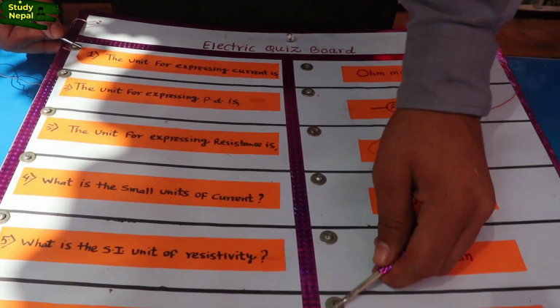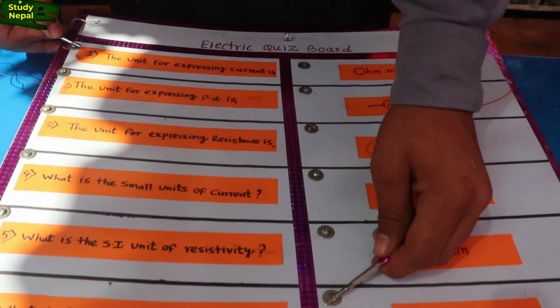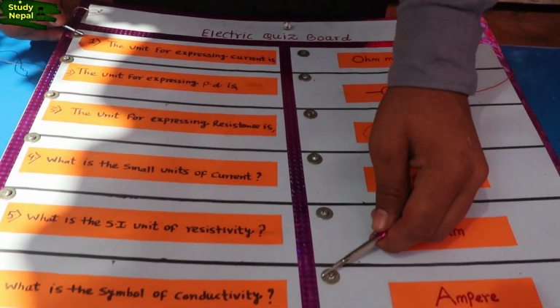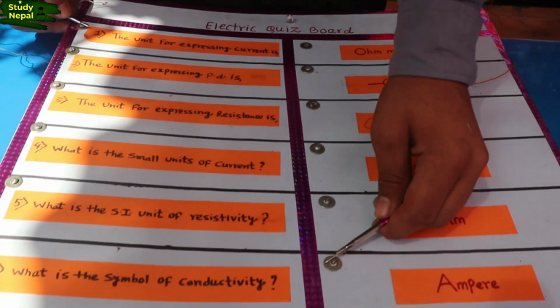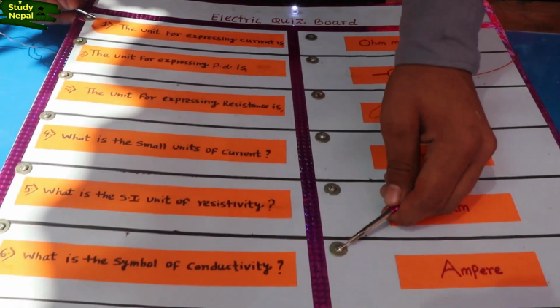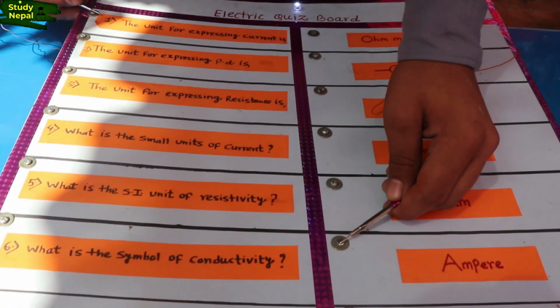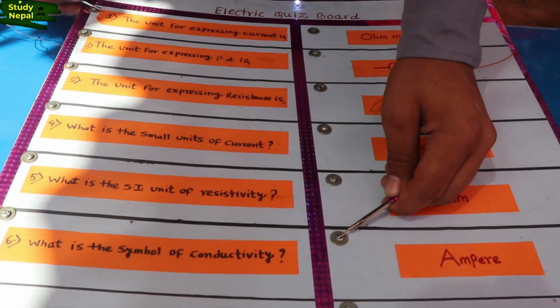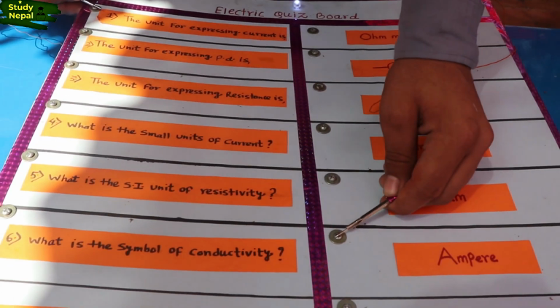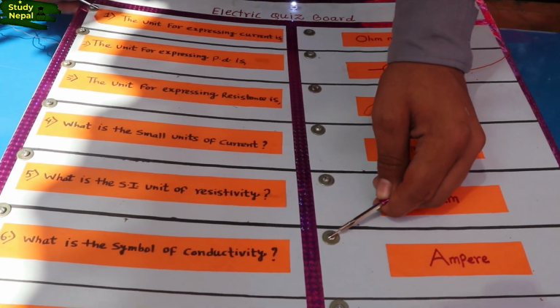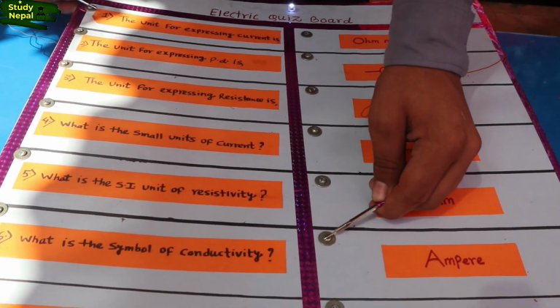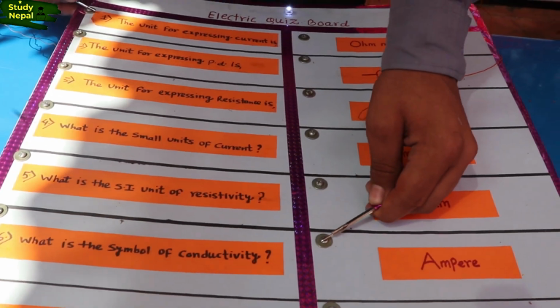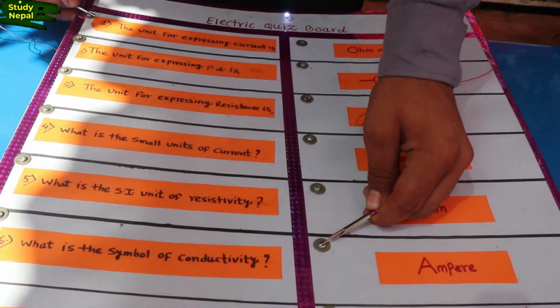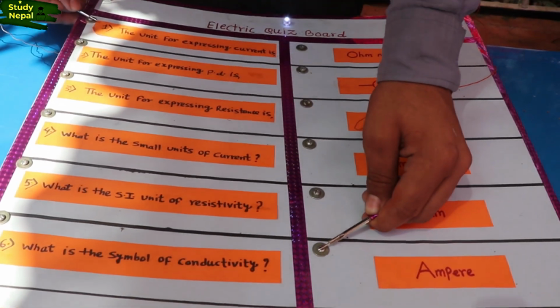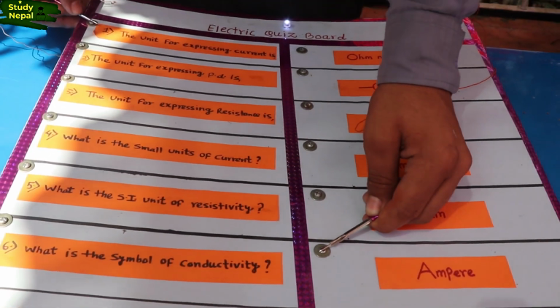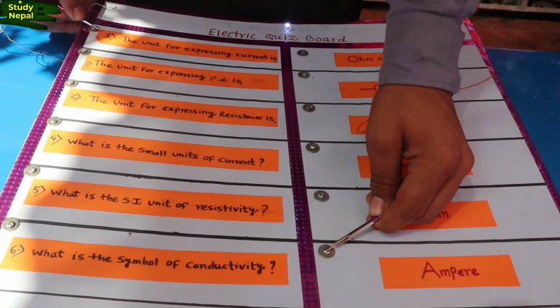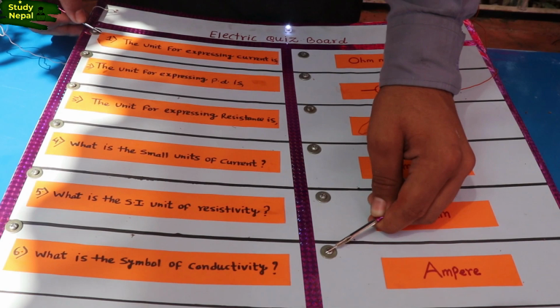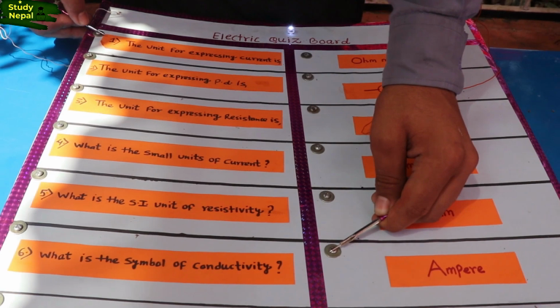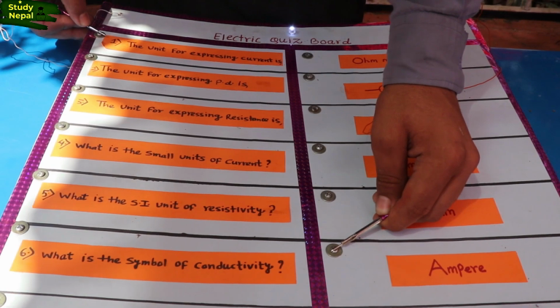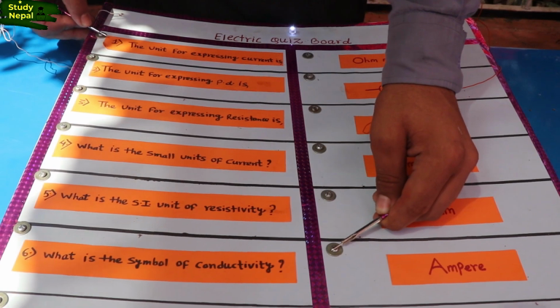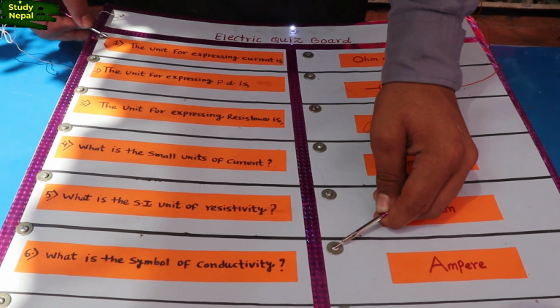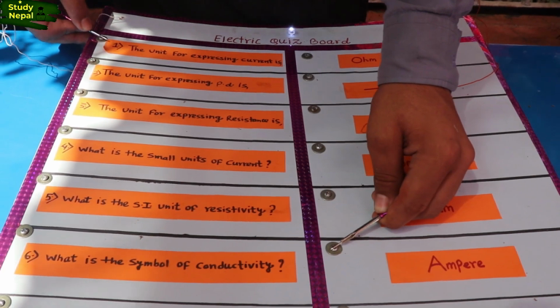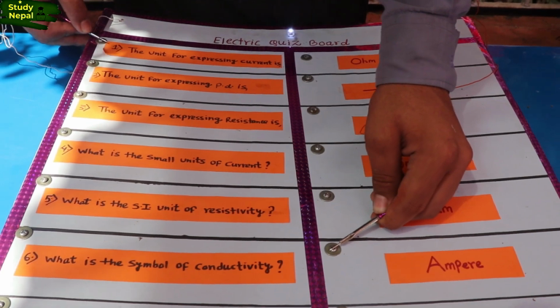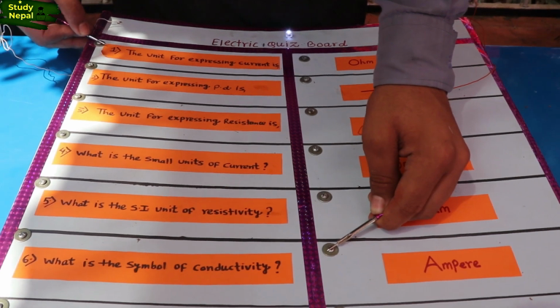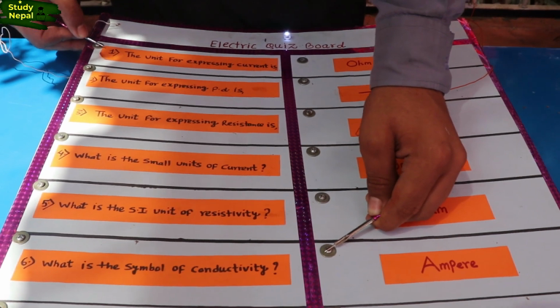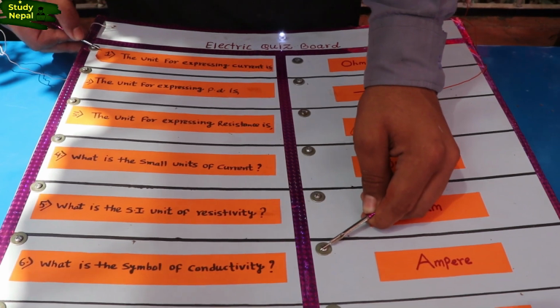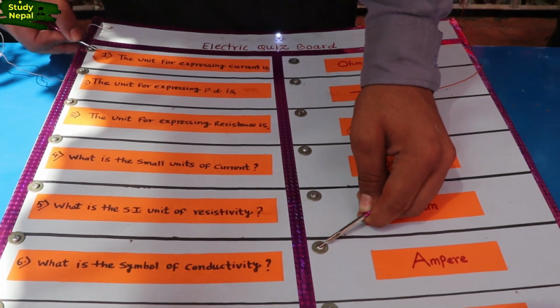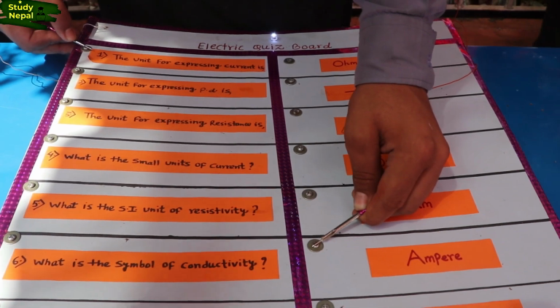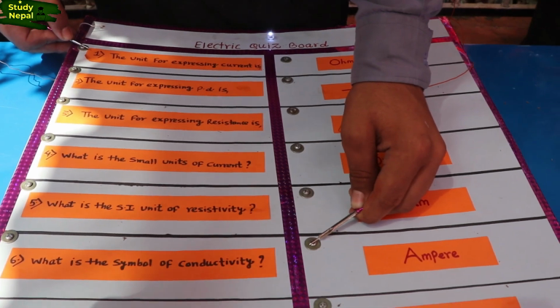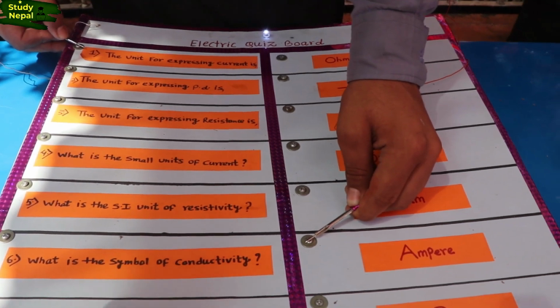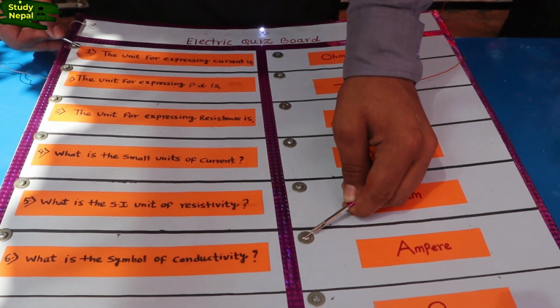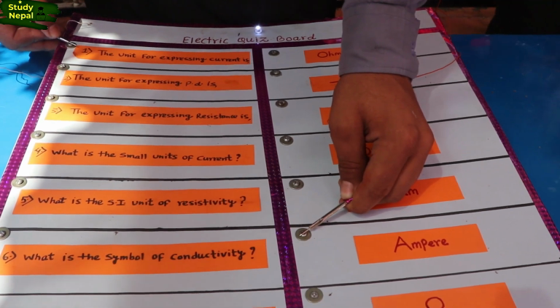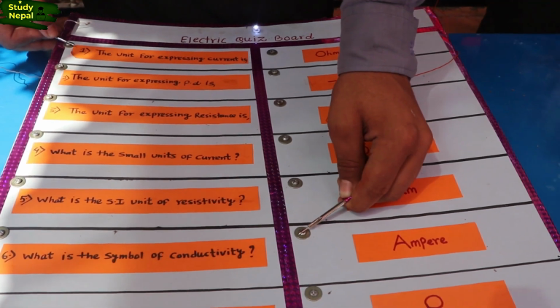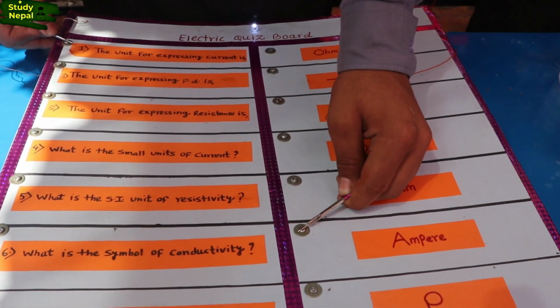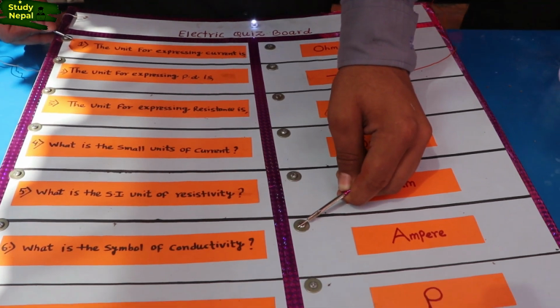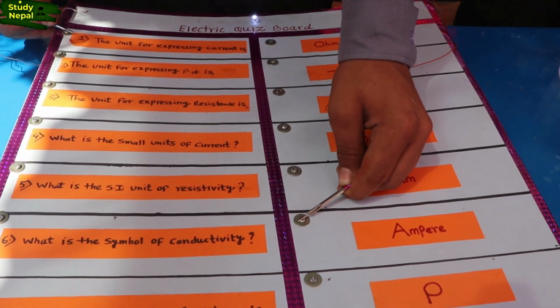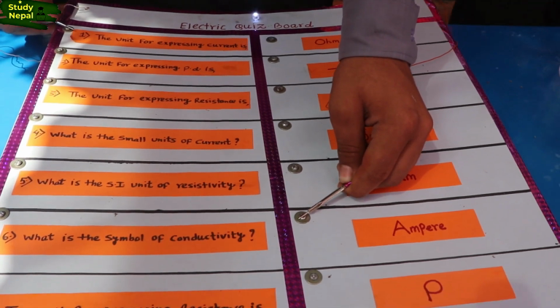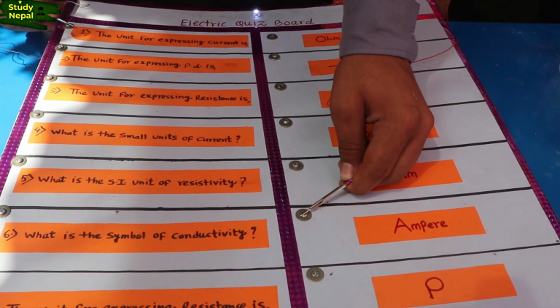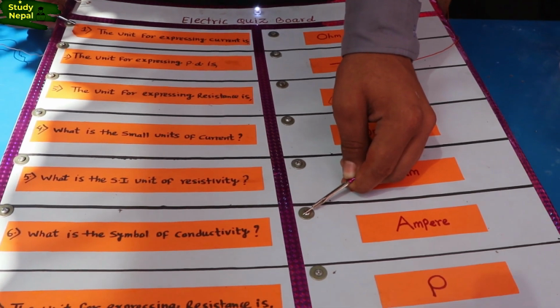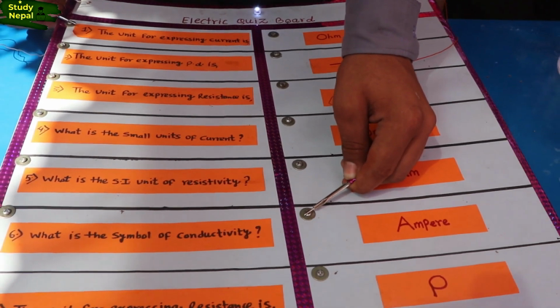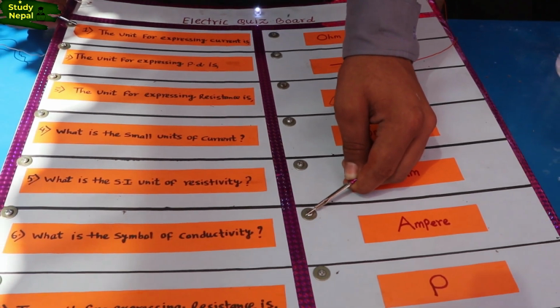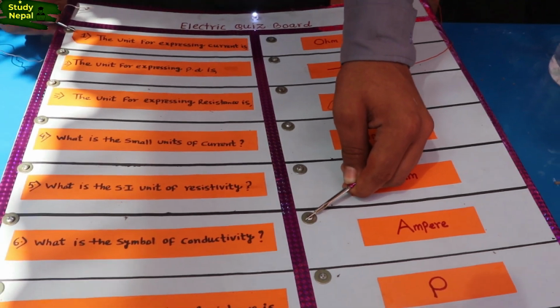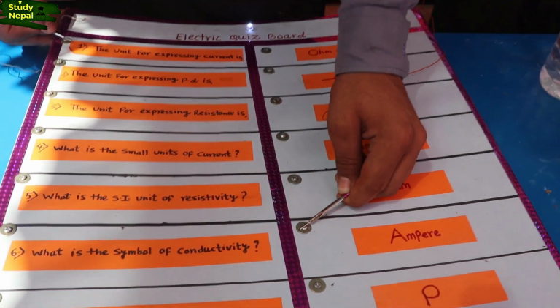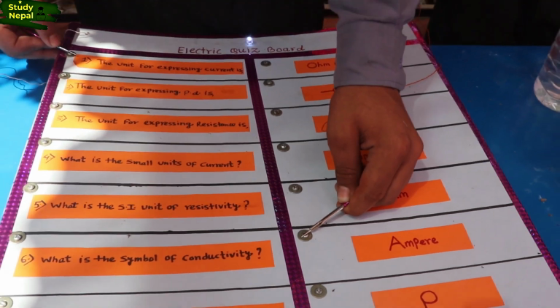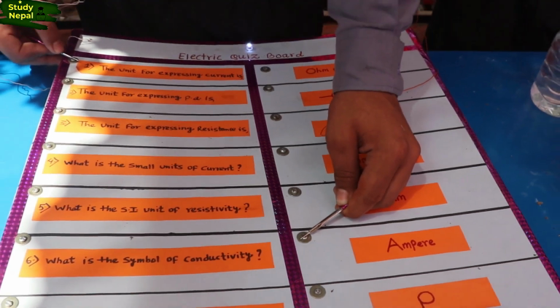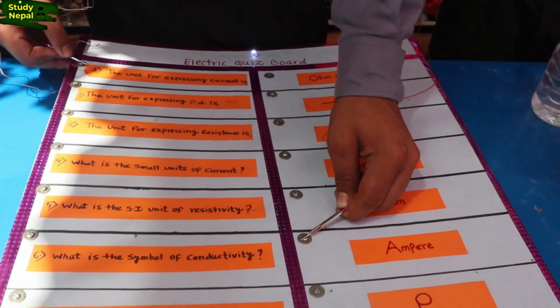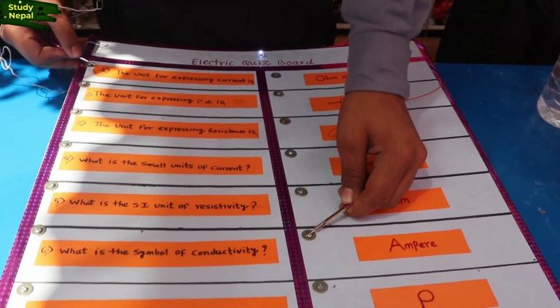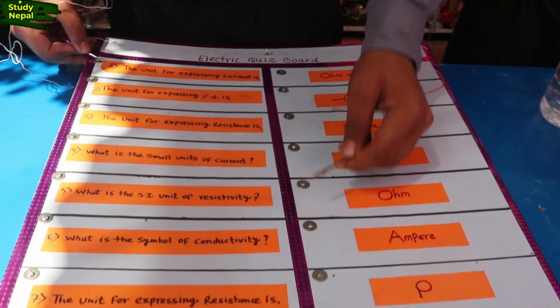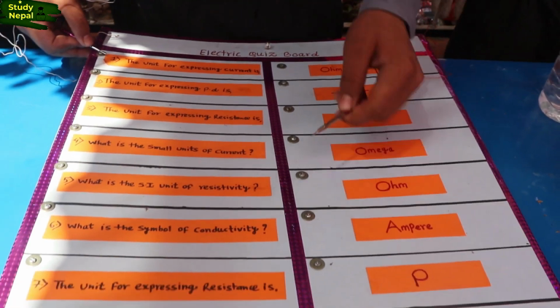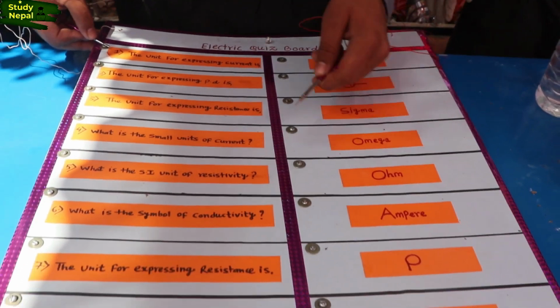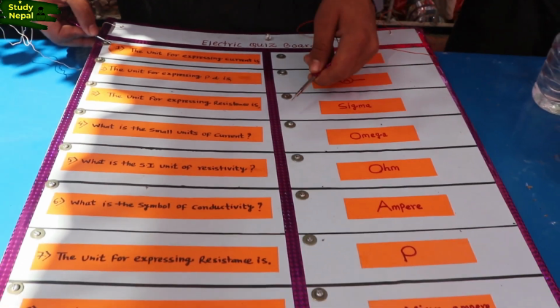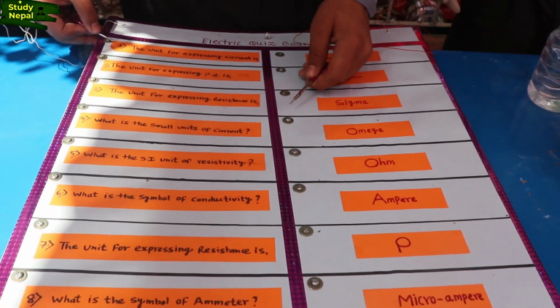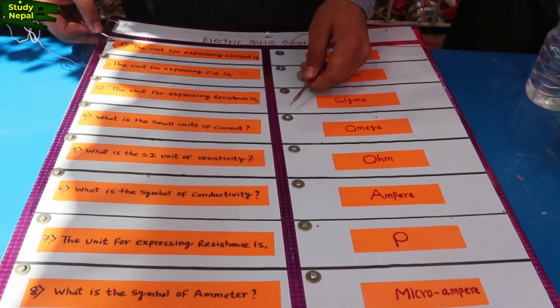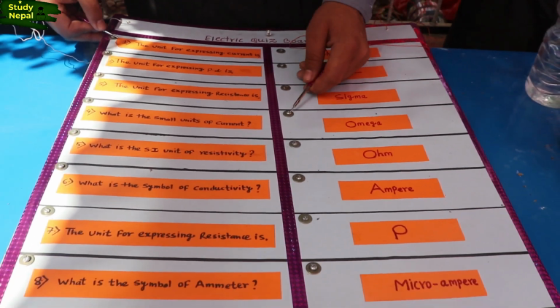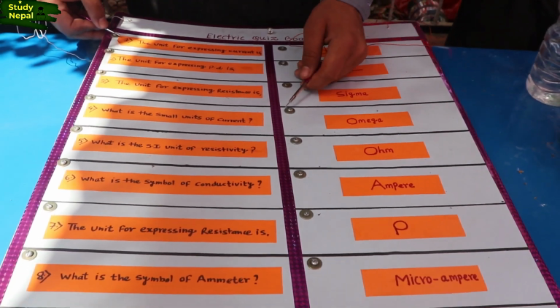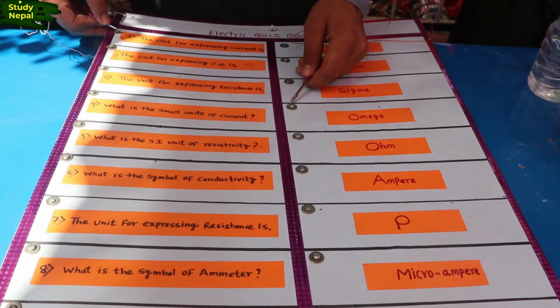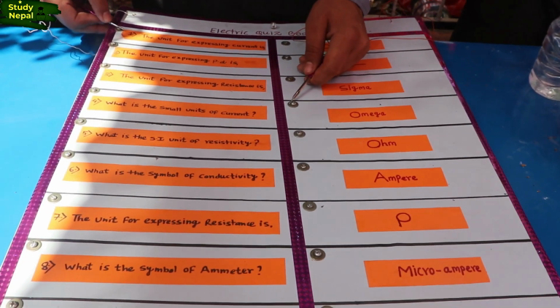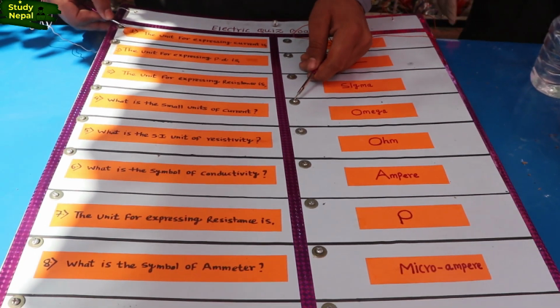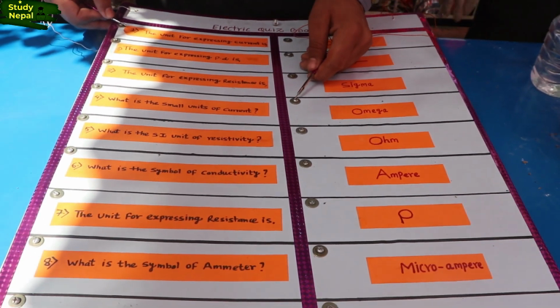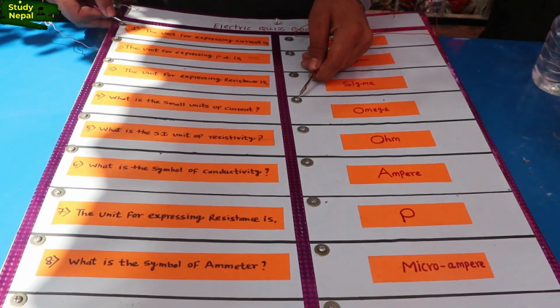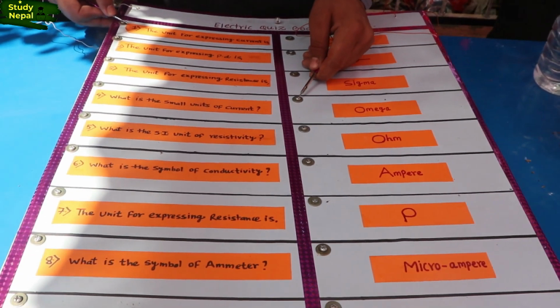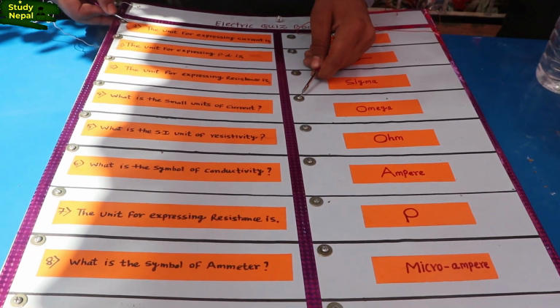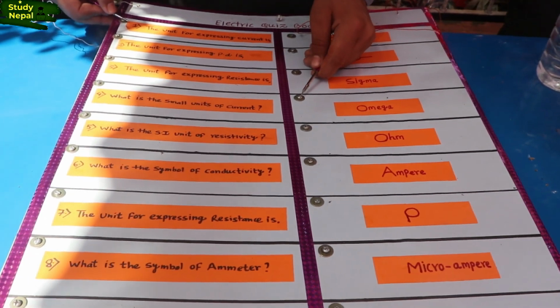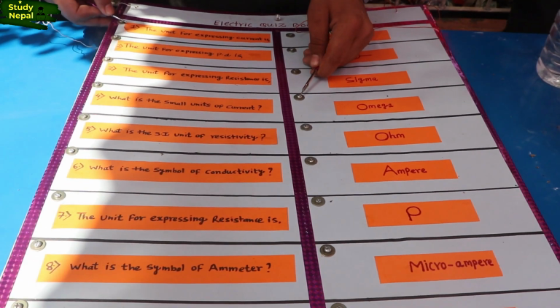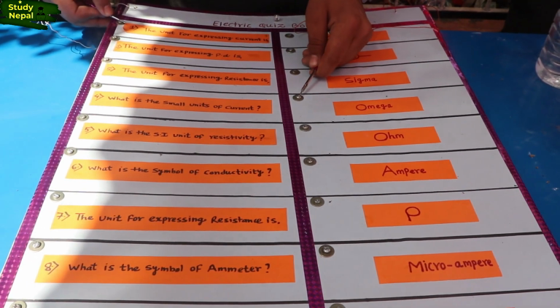This is the answer, right? Yes. That's why the ball is going. Yes. And if the answer is wrong then? Then it will not go.